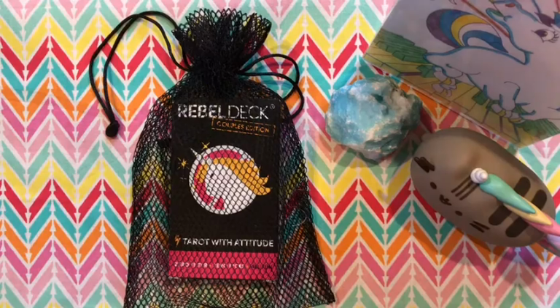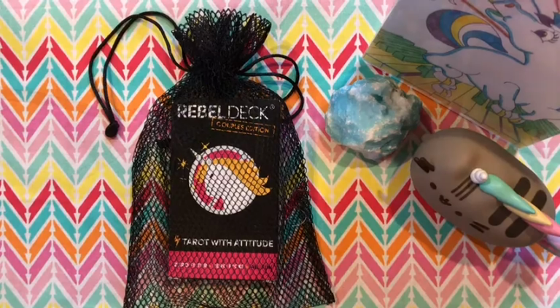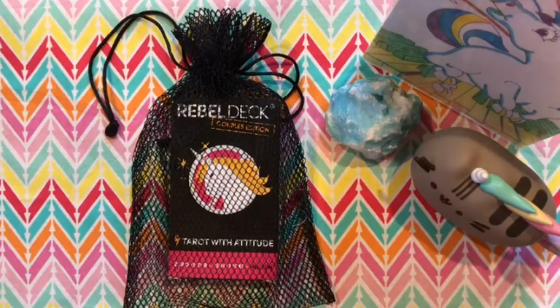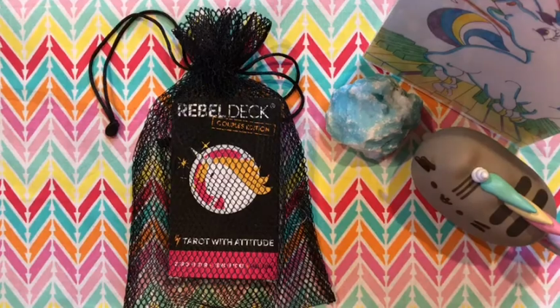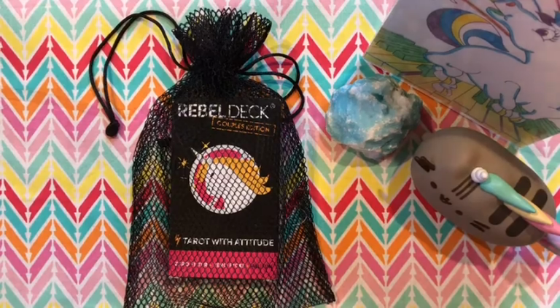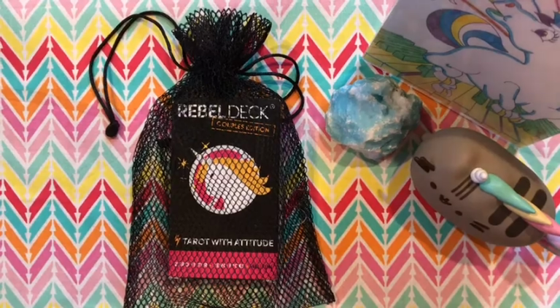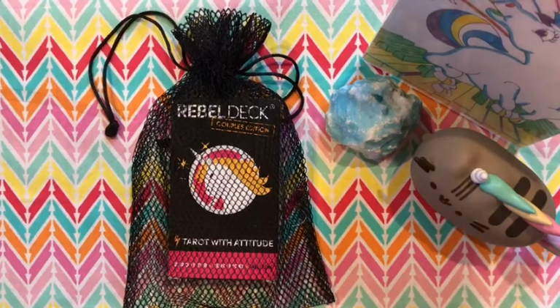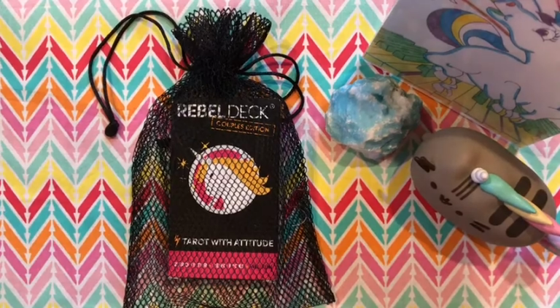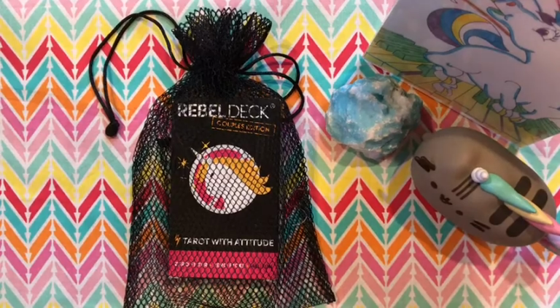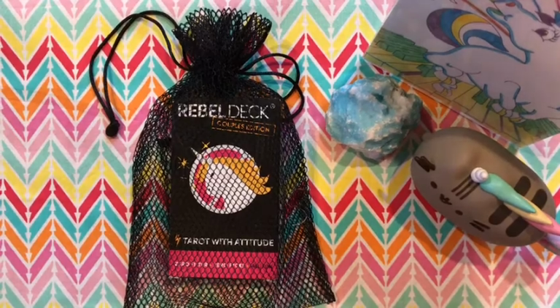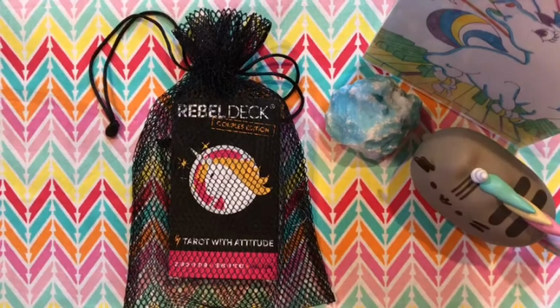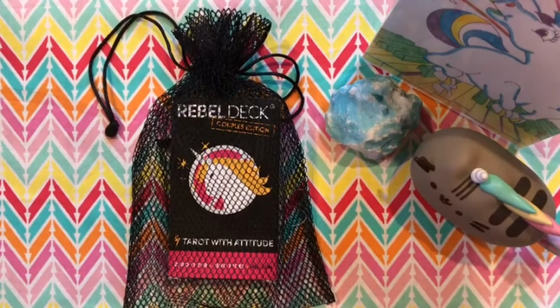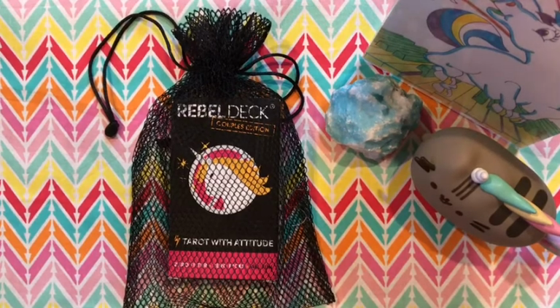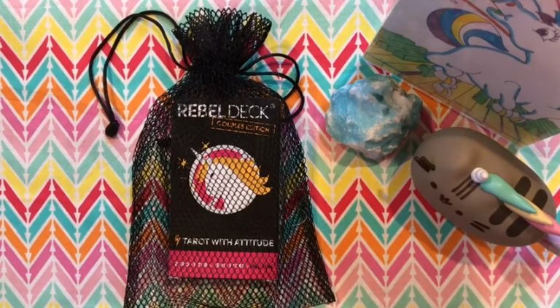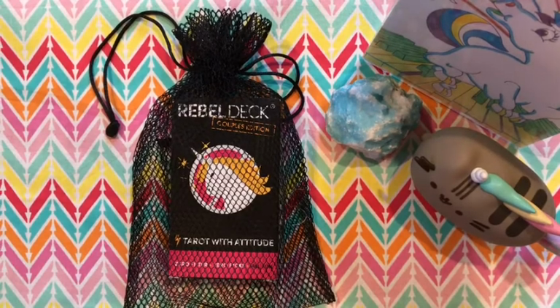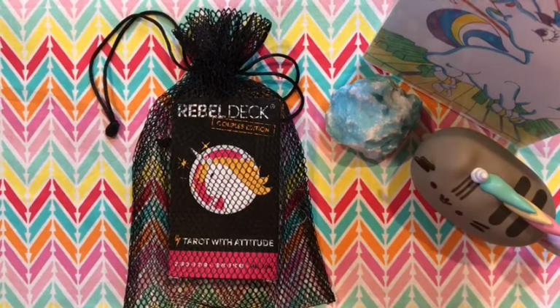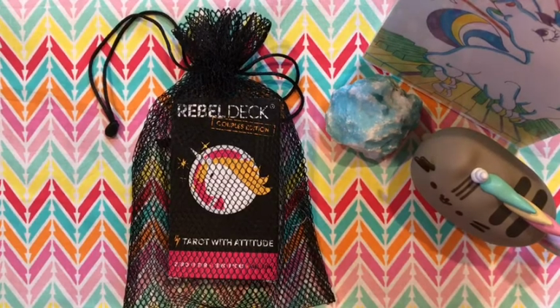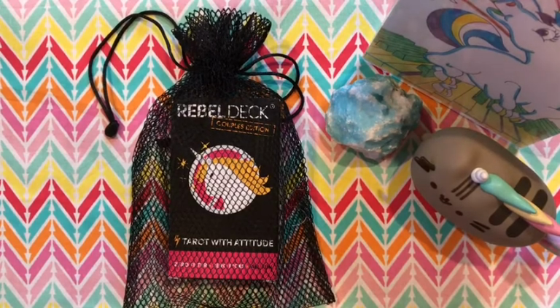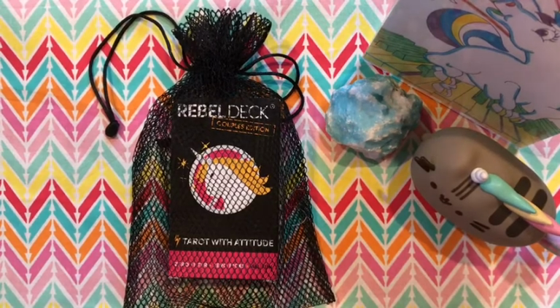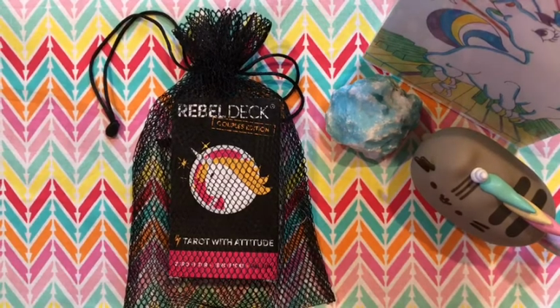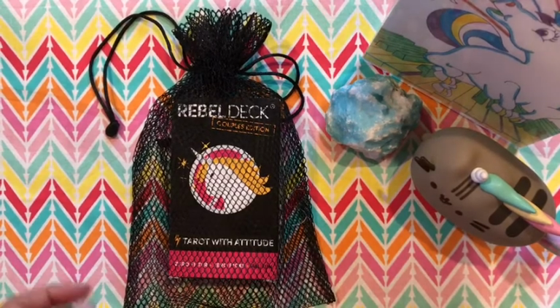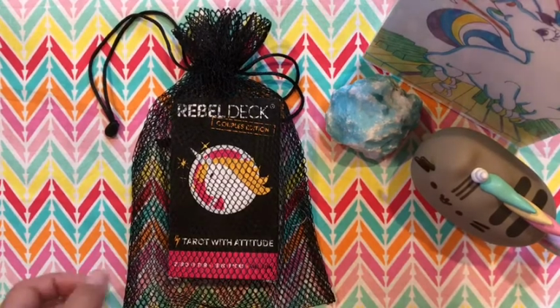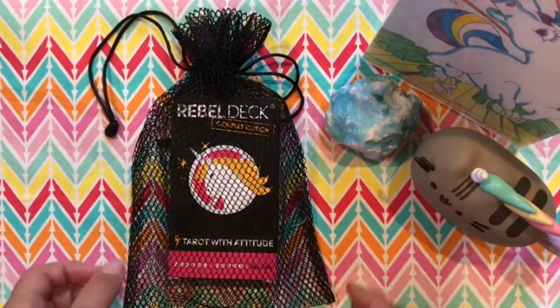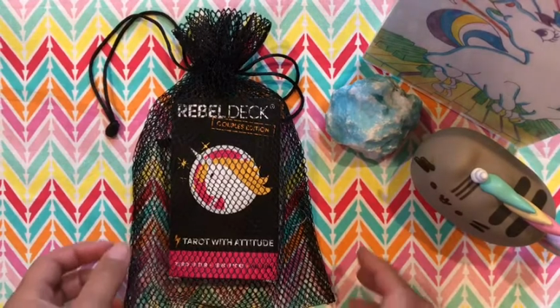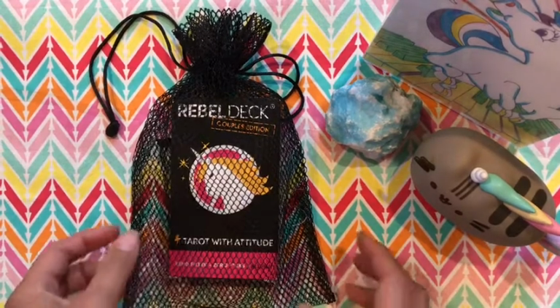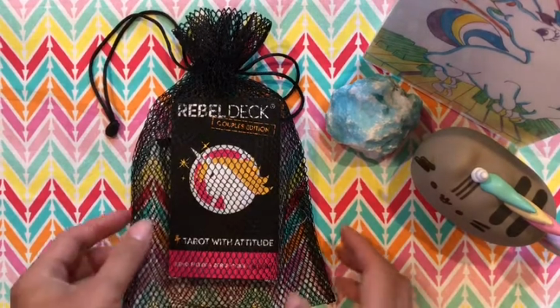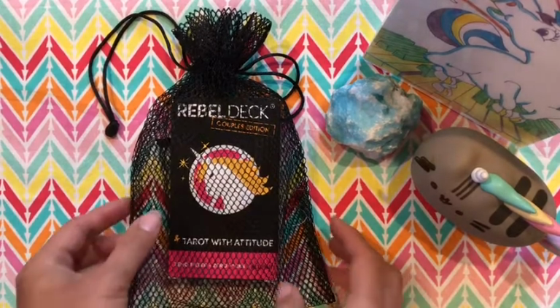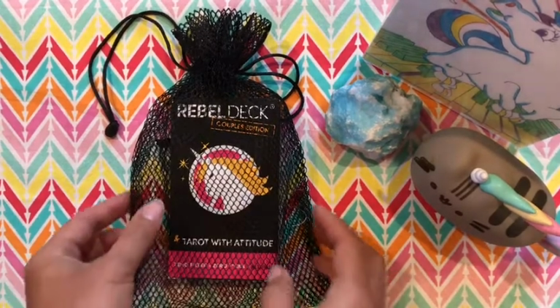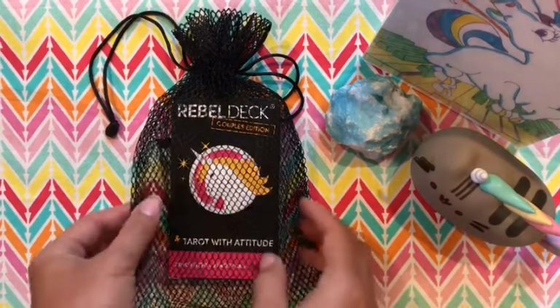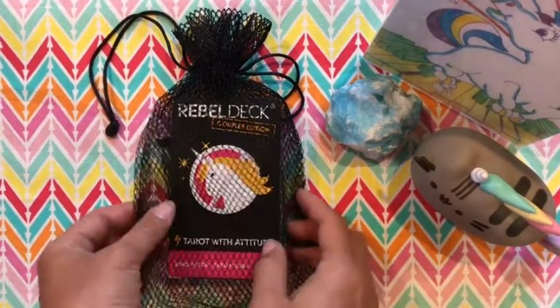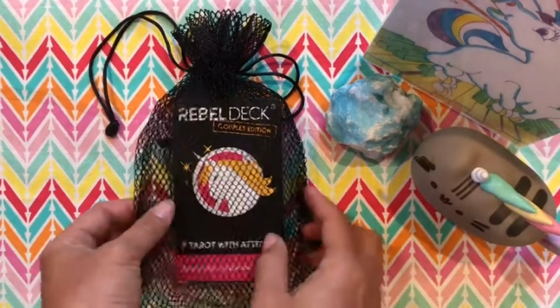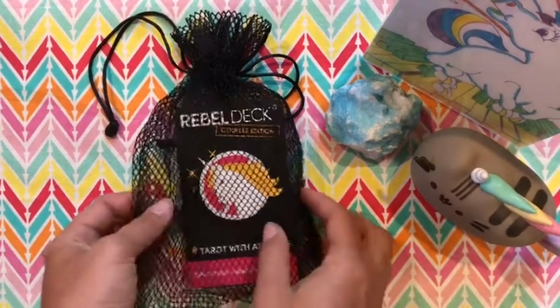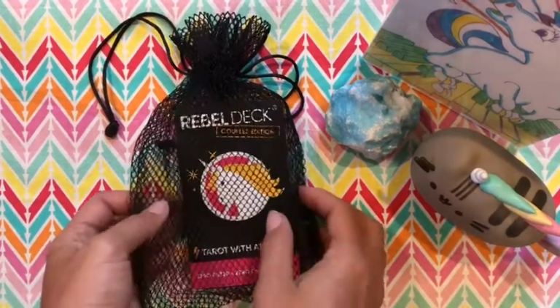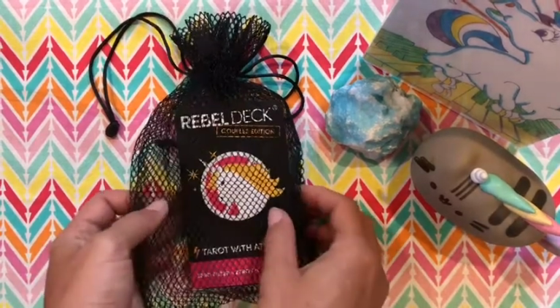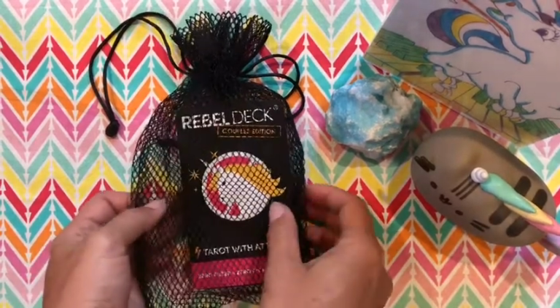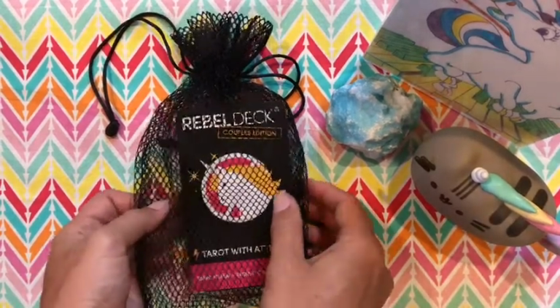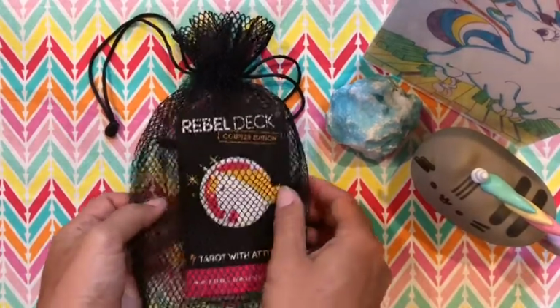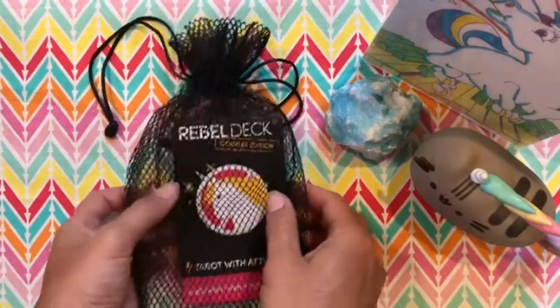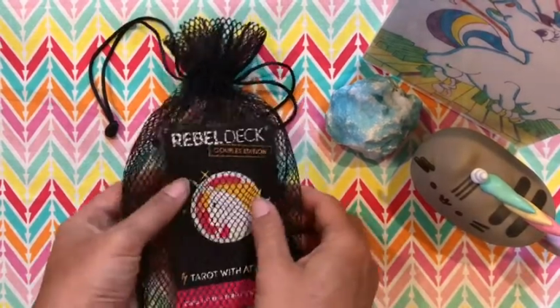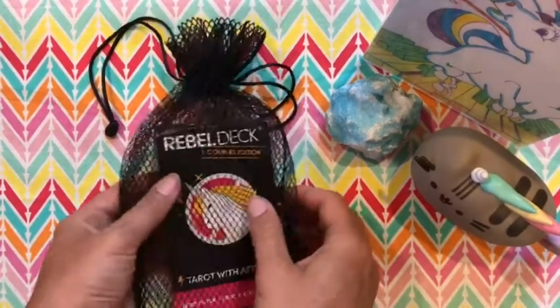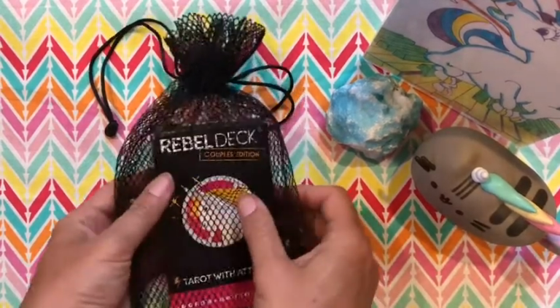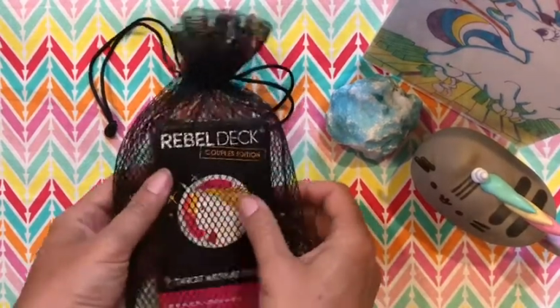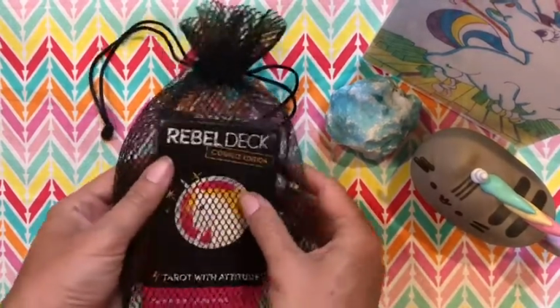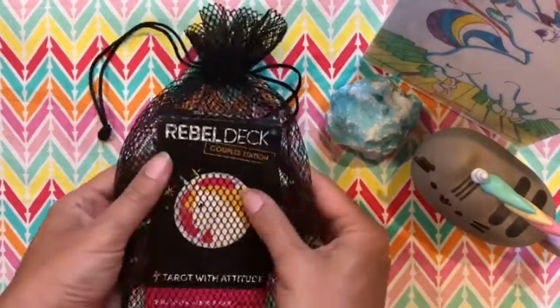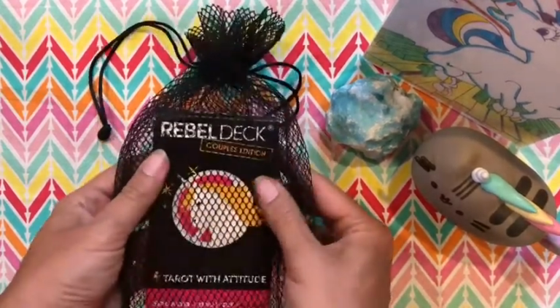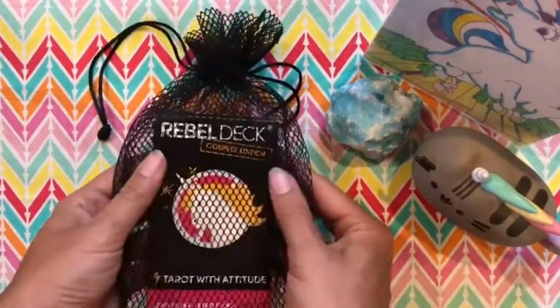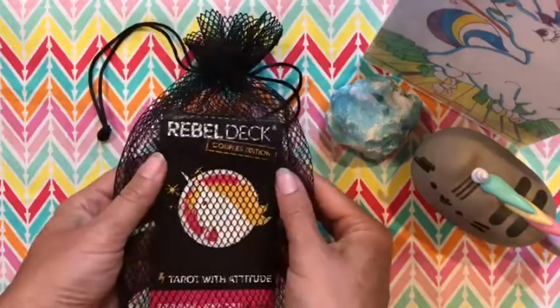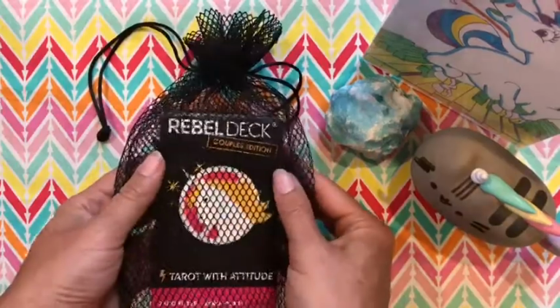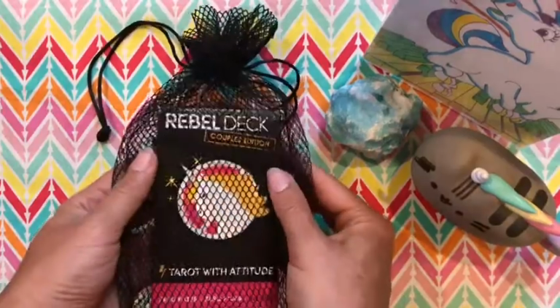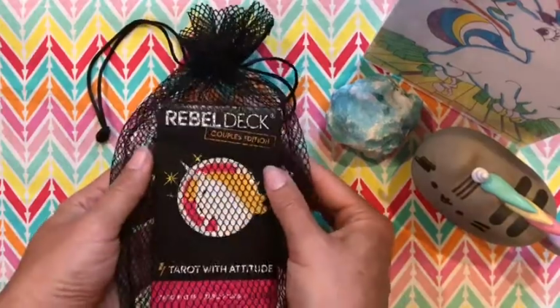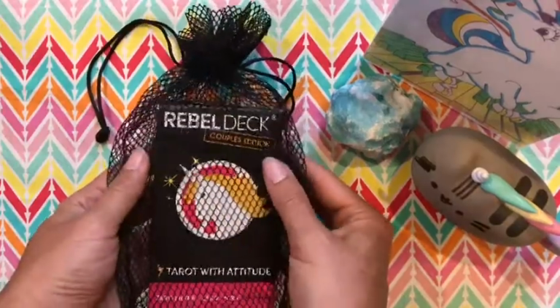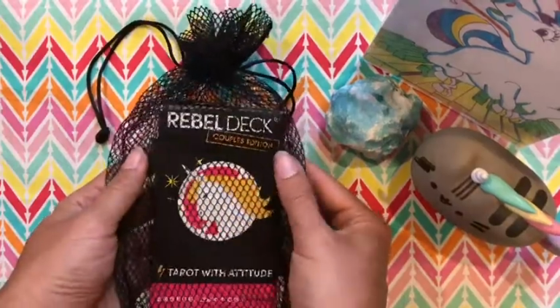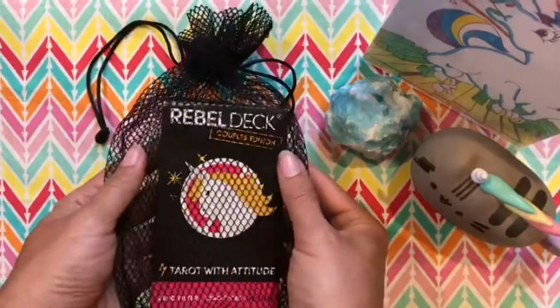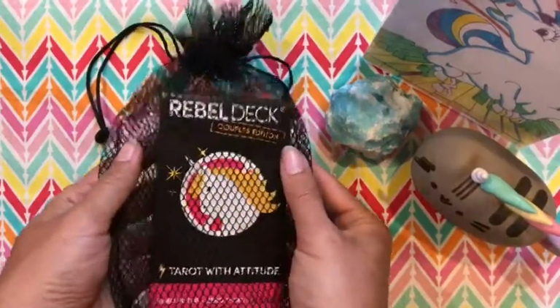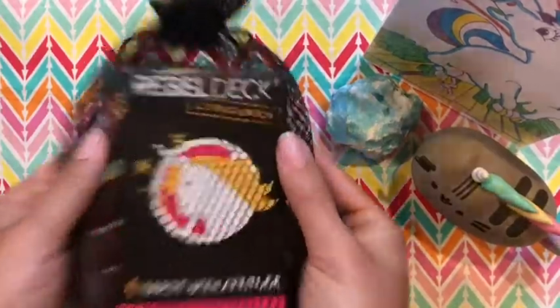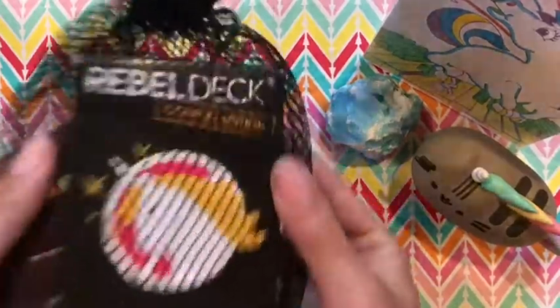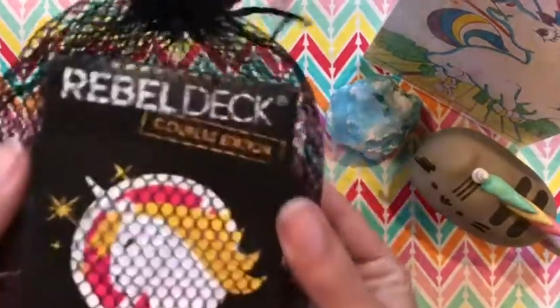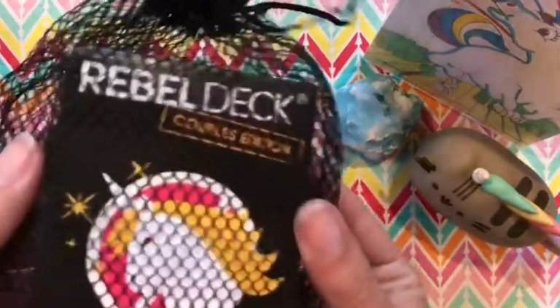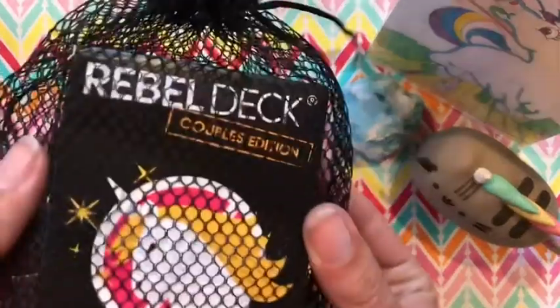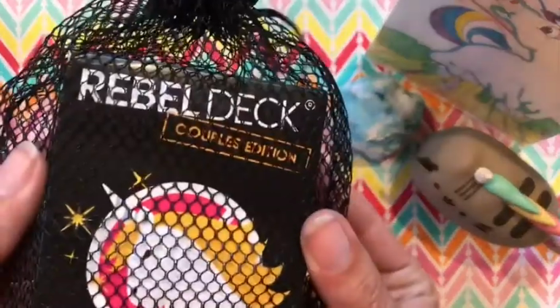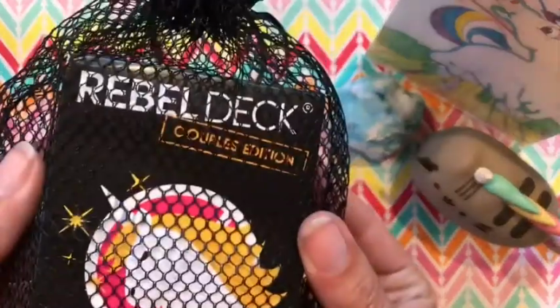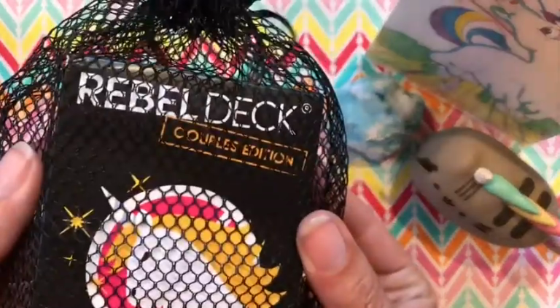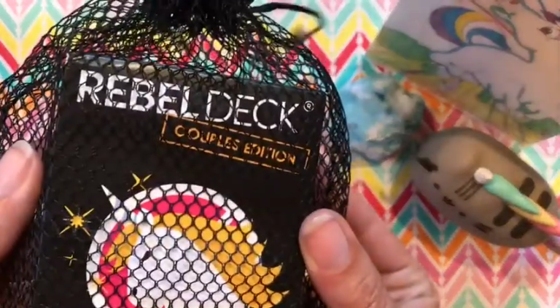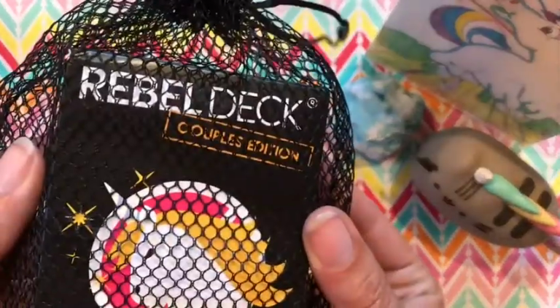Hey guys, this is Tara with Kittens, Weights, and Tarot, and today I'm doing a deck review of the Rebel Deck Couples Edition.